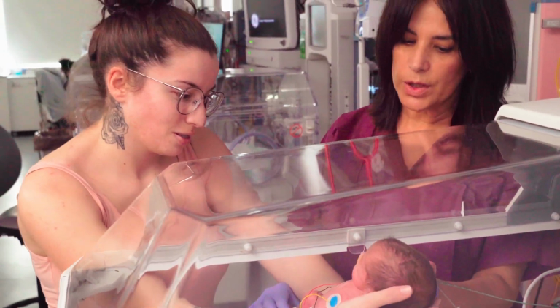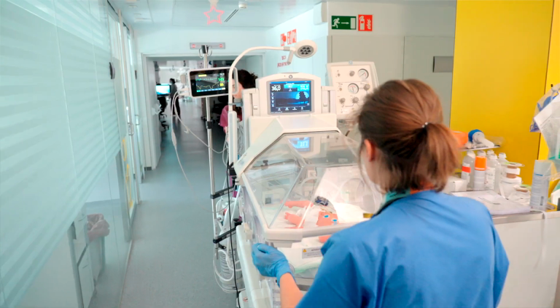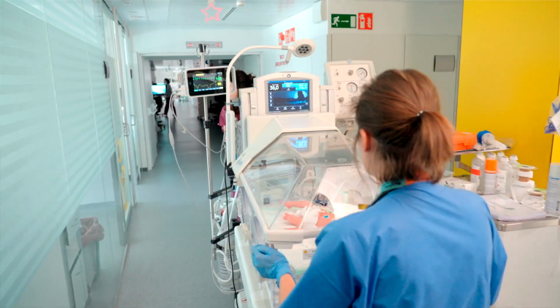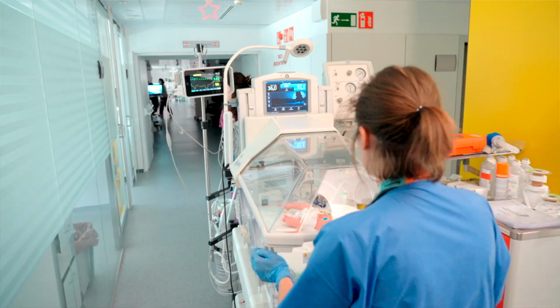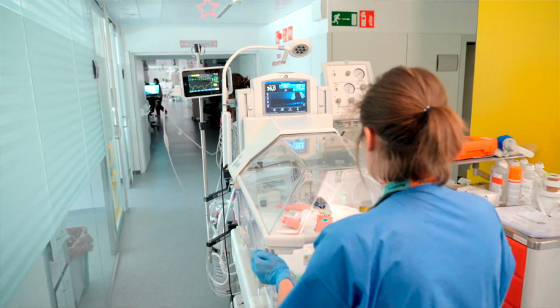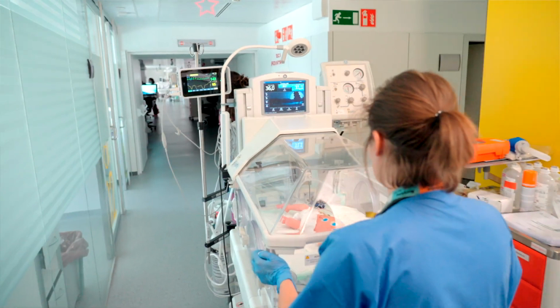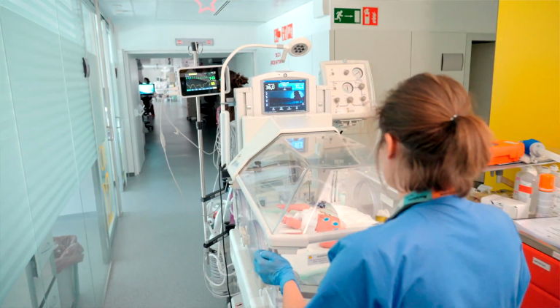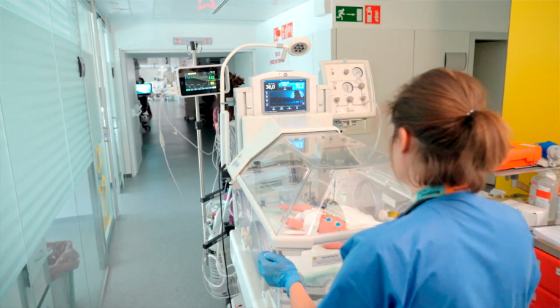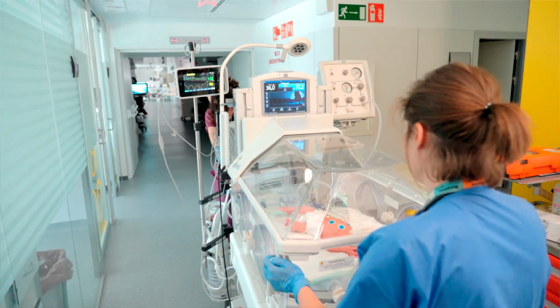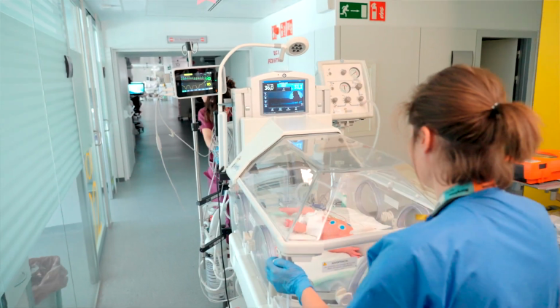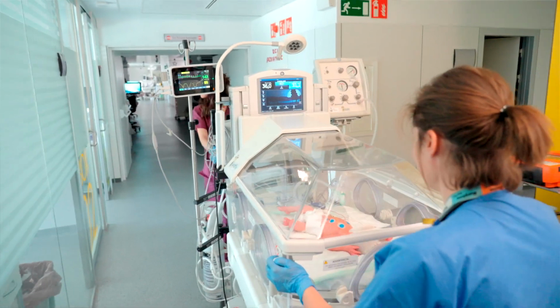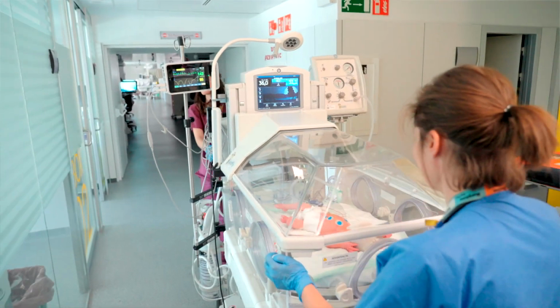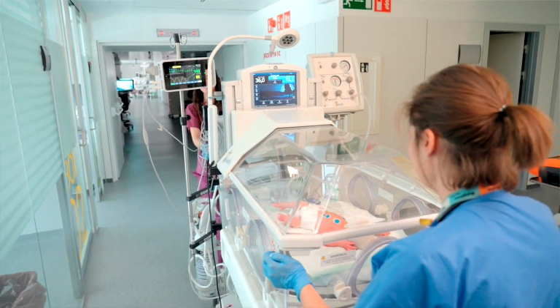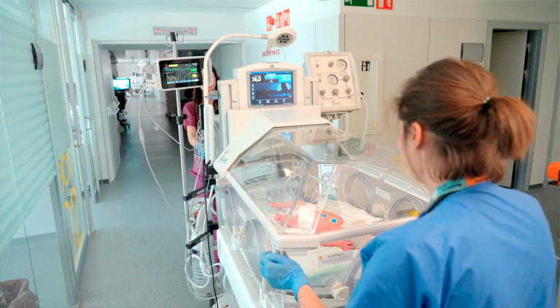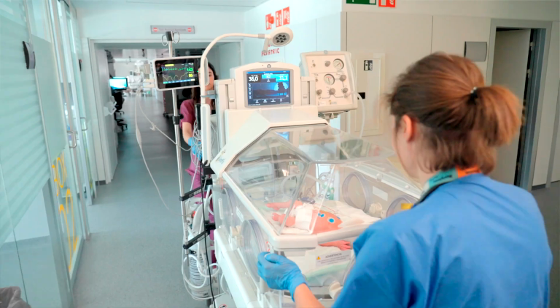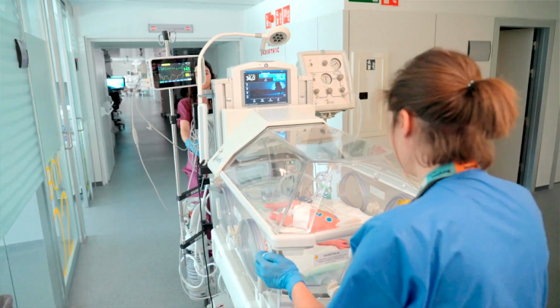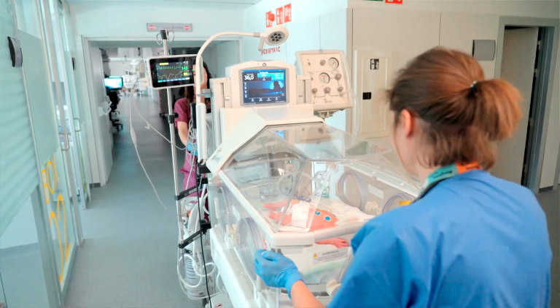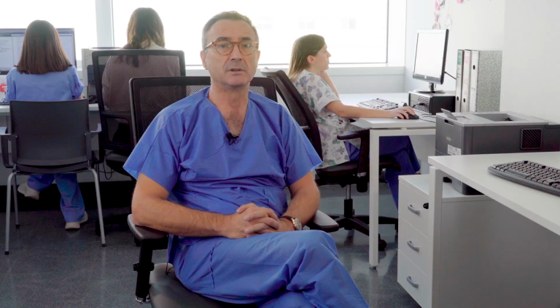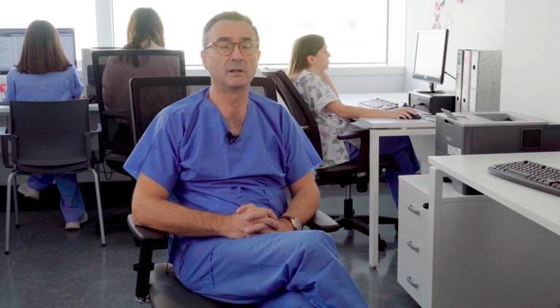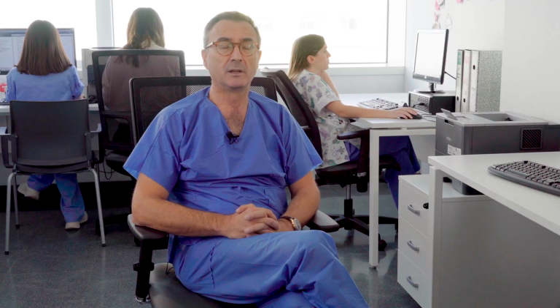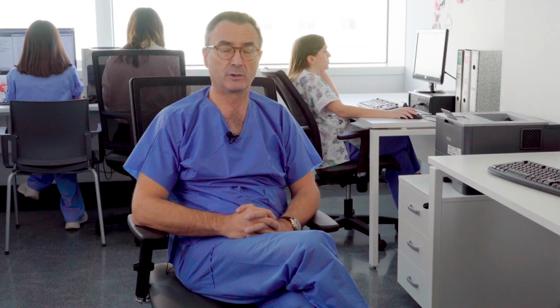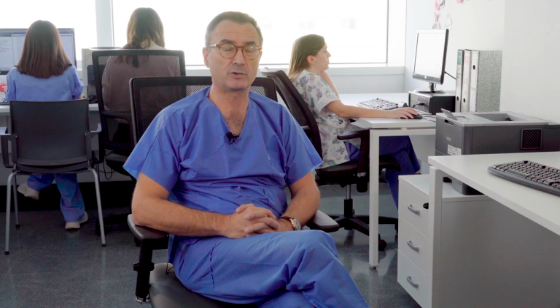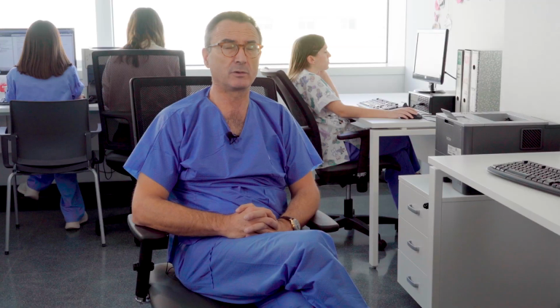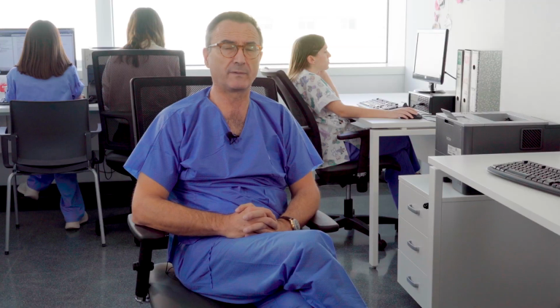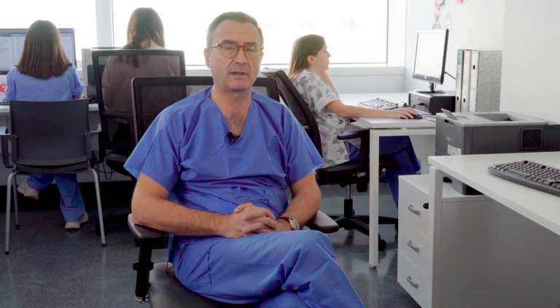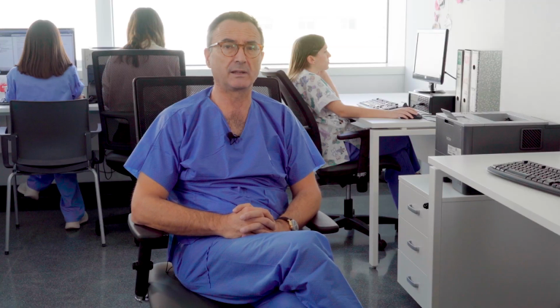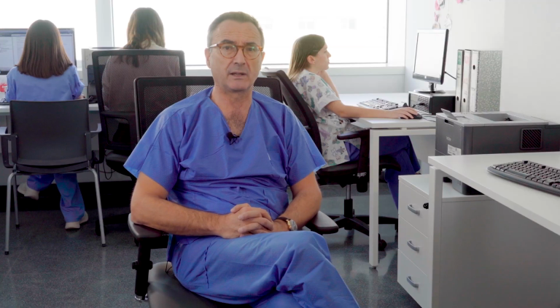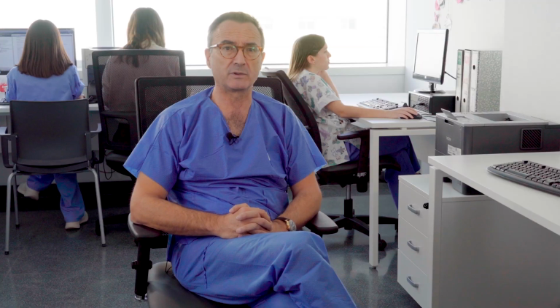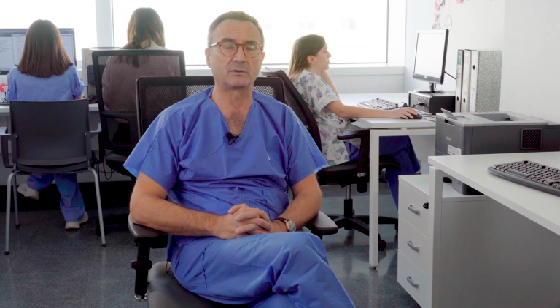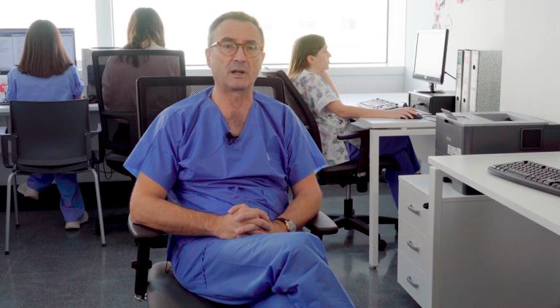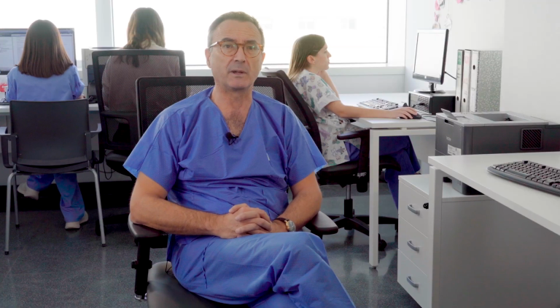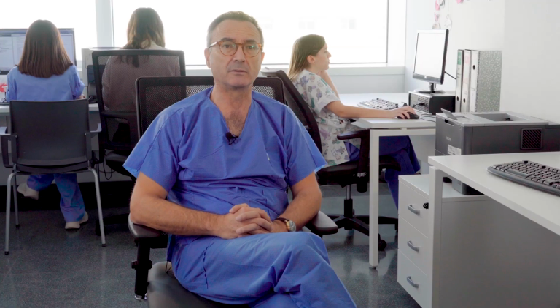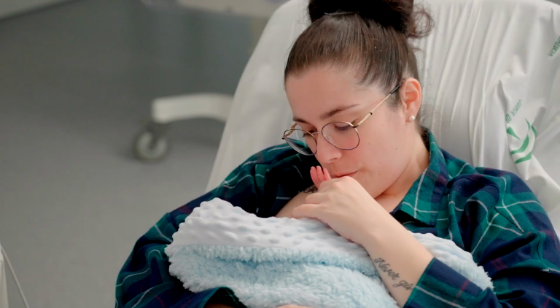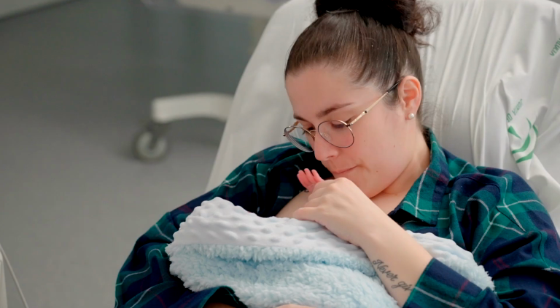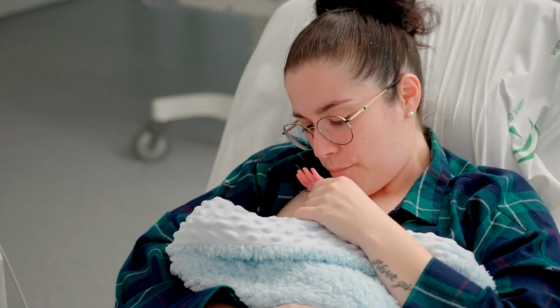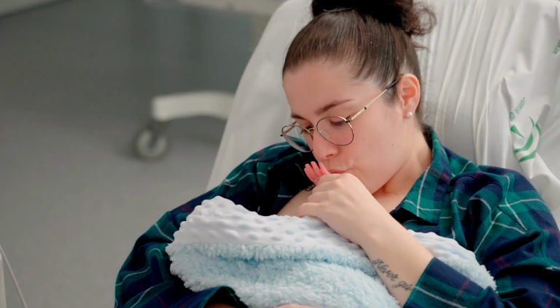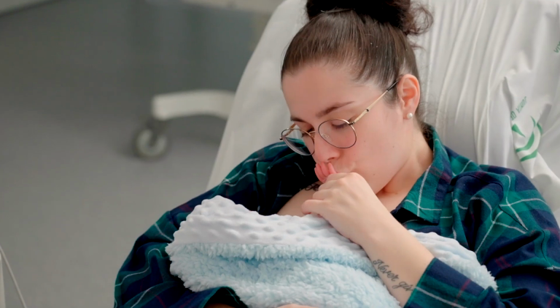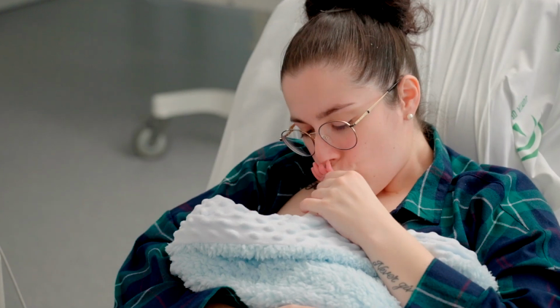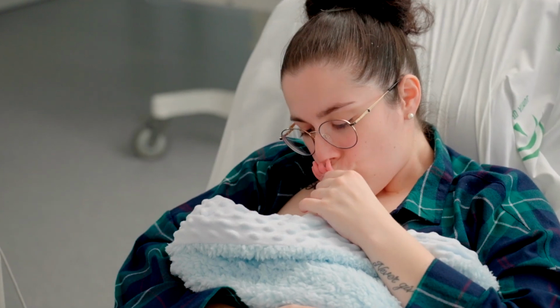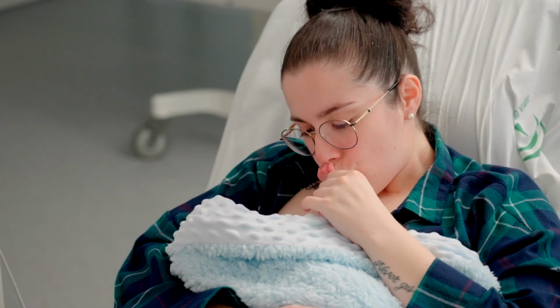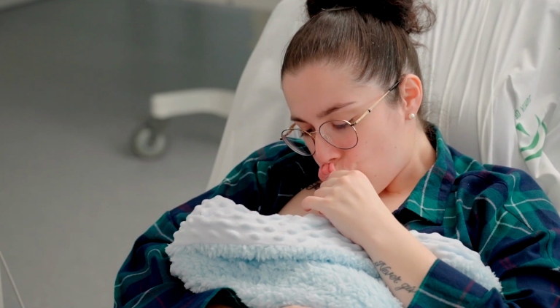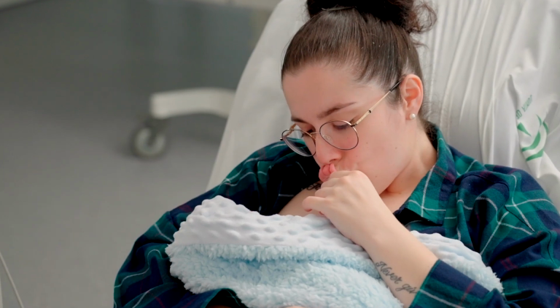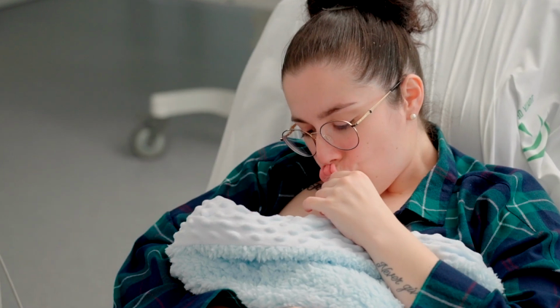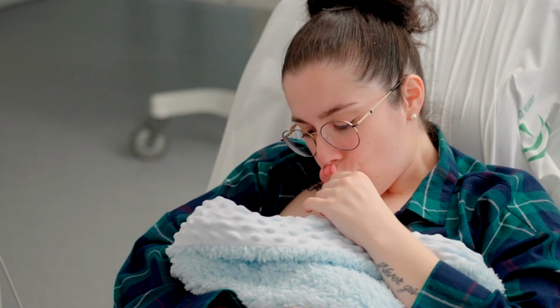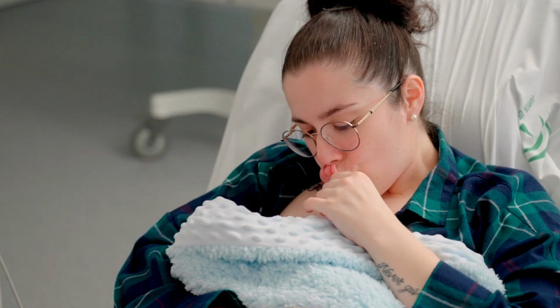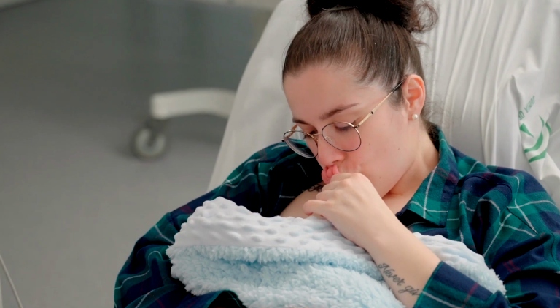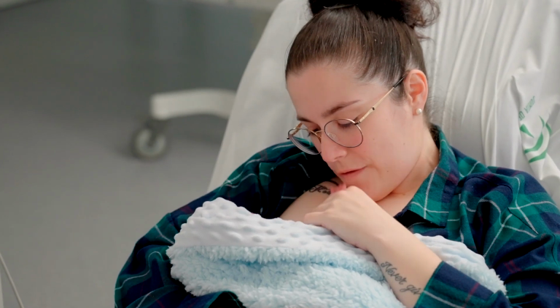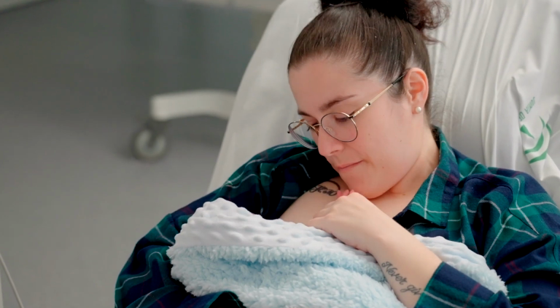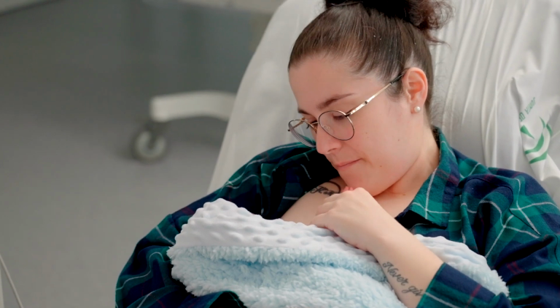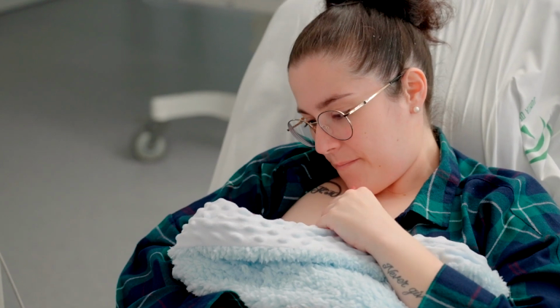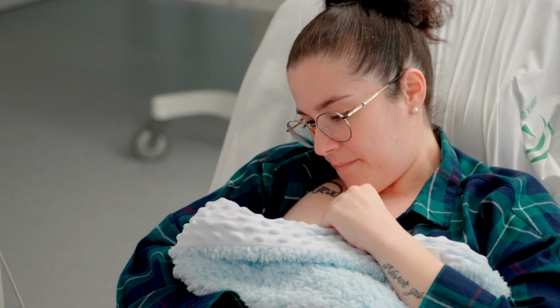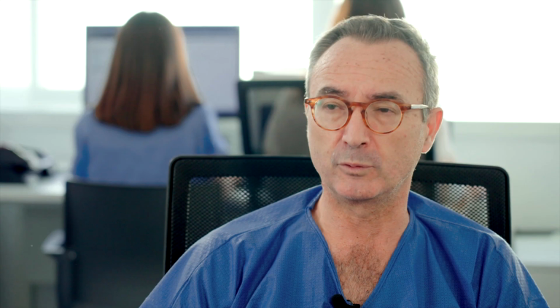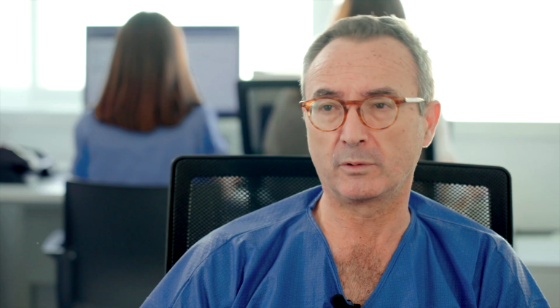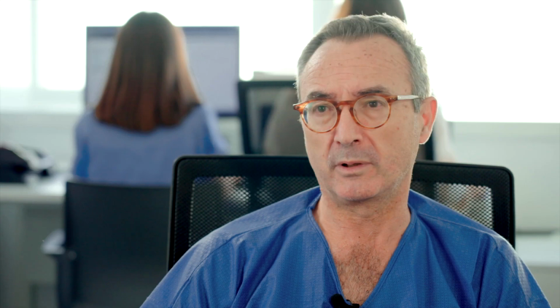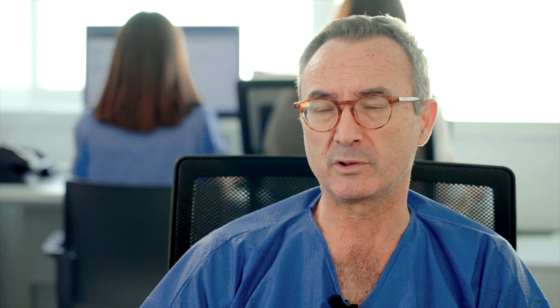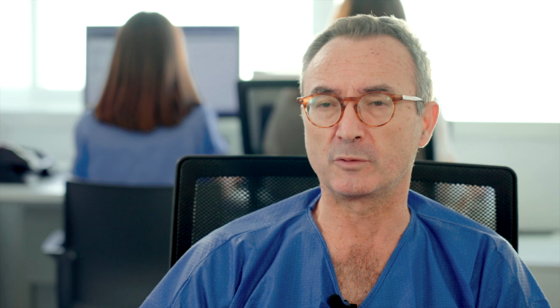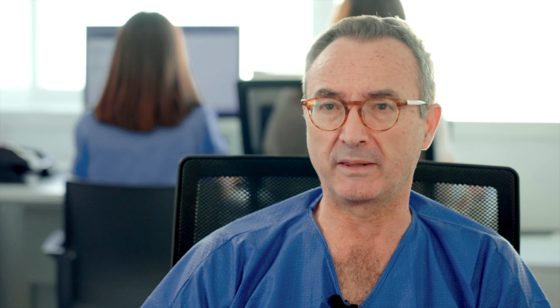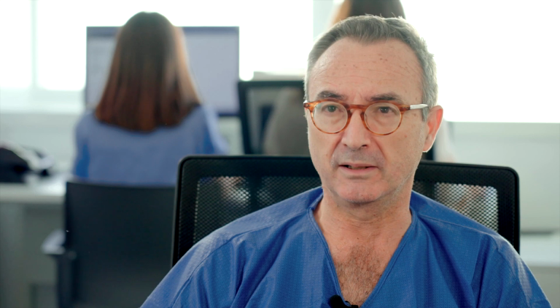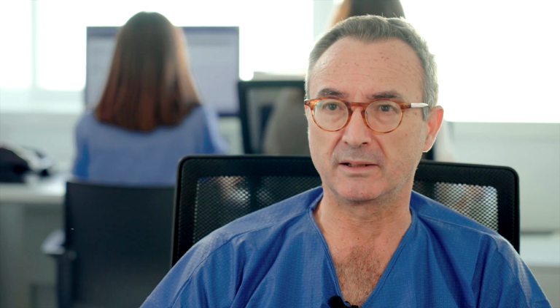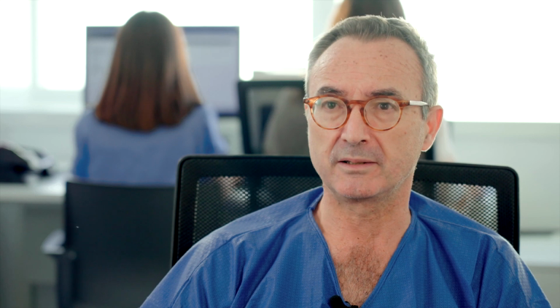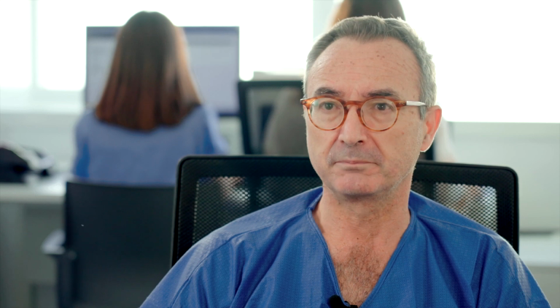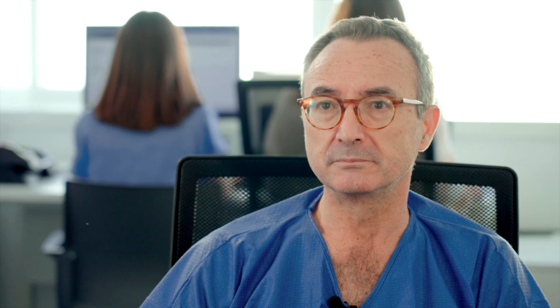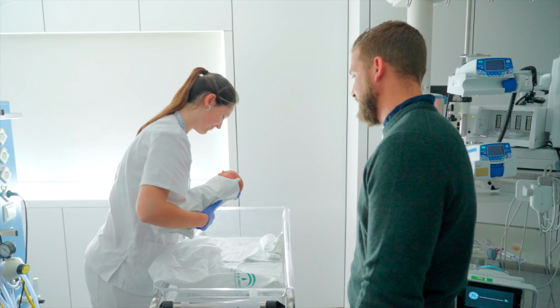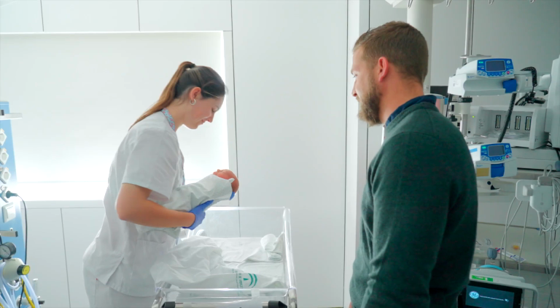We believe that the solutions we have adopted not only facilitate our daily work, but more importantly, it secures the future of our patients.